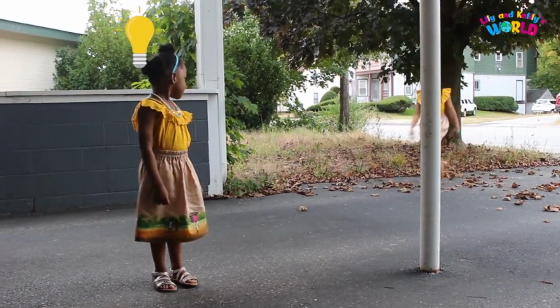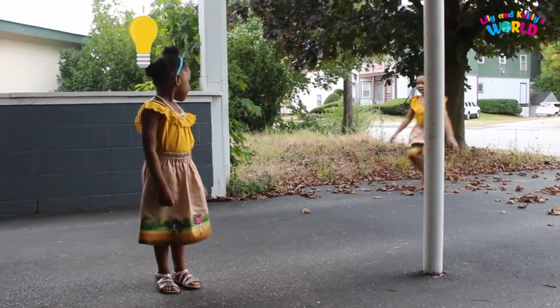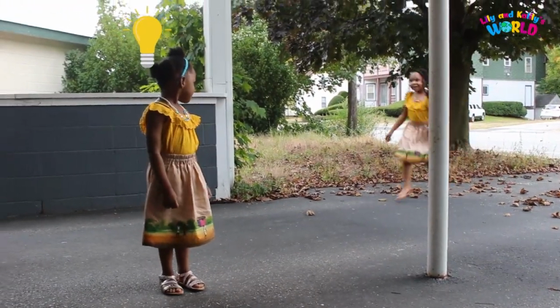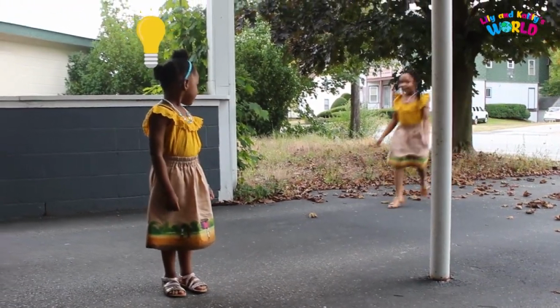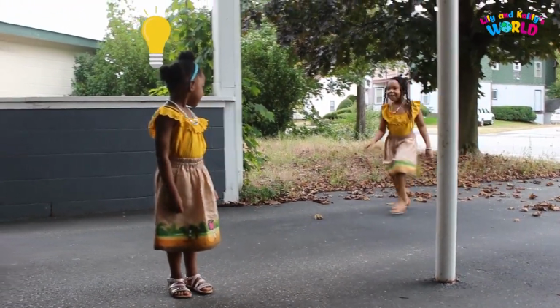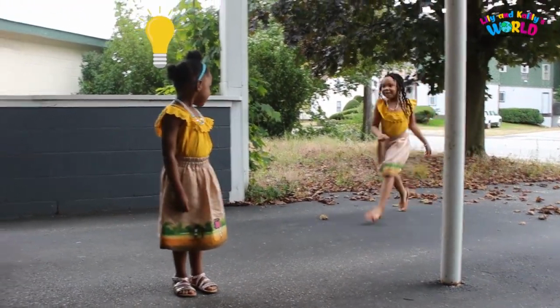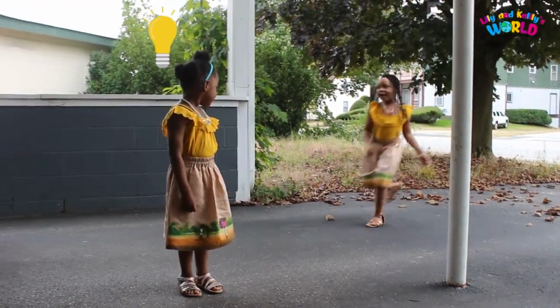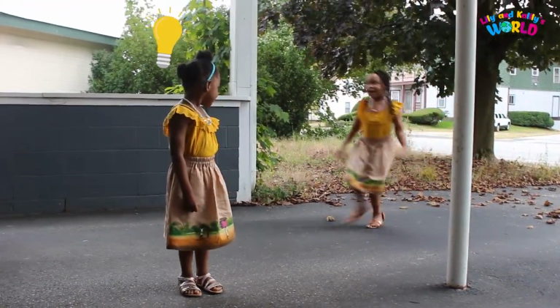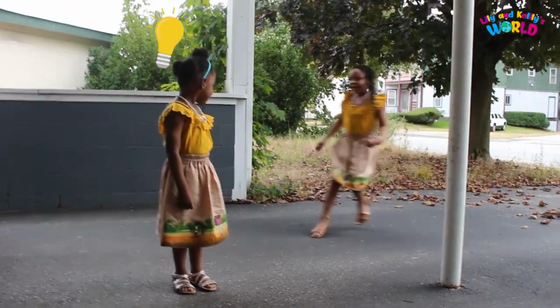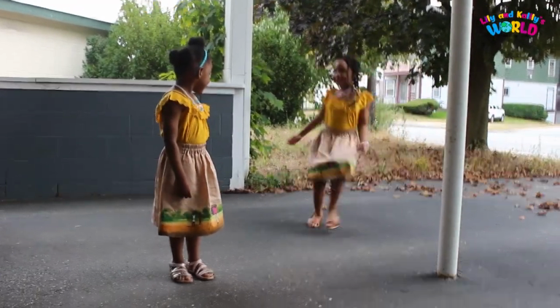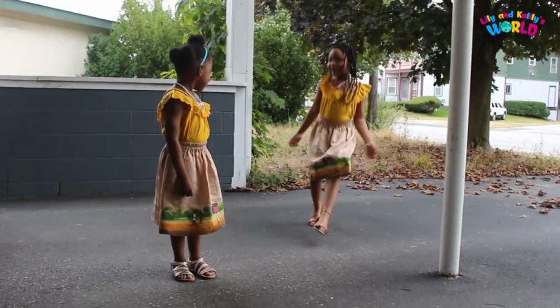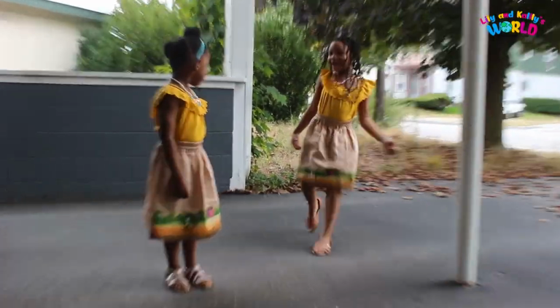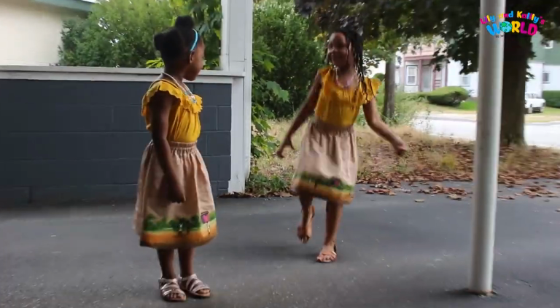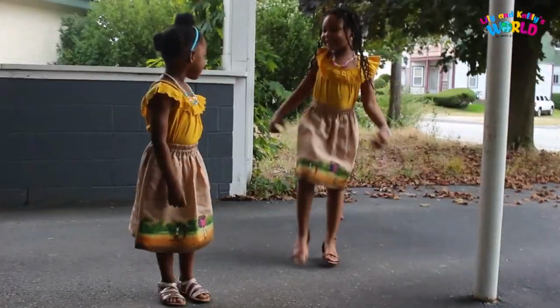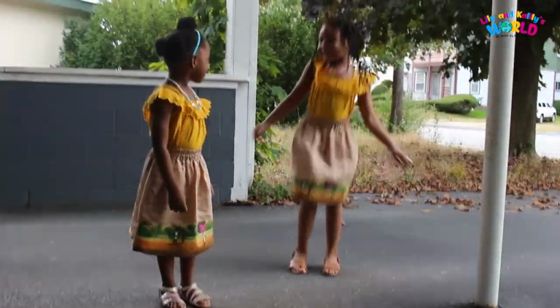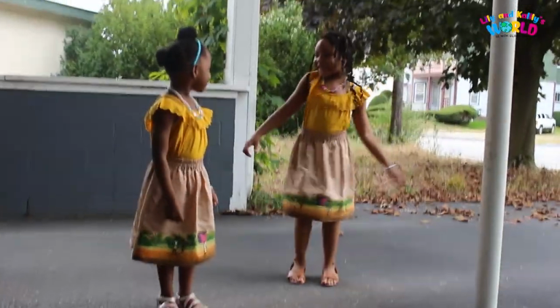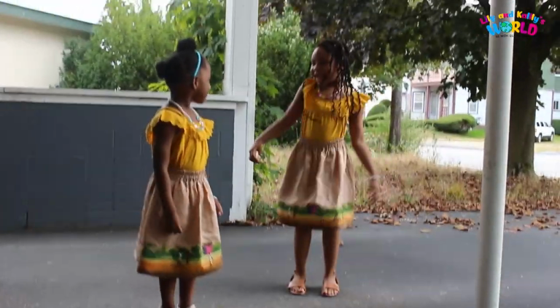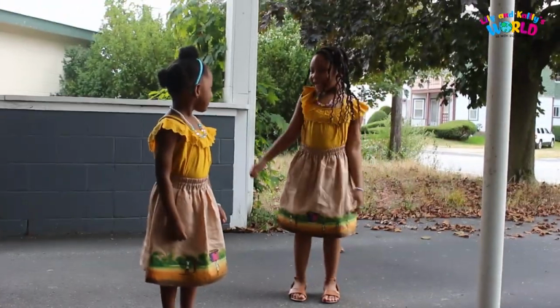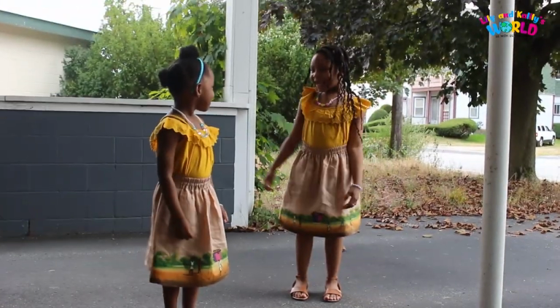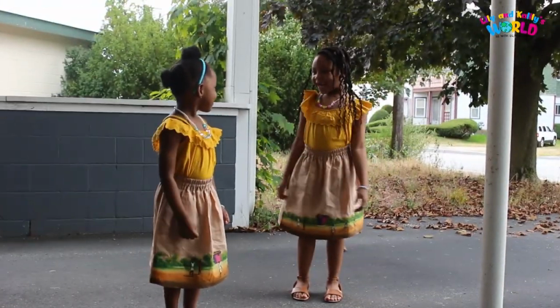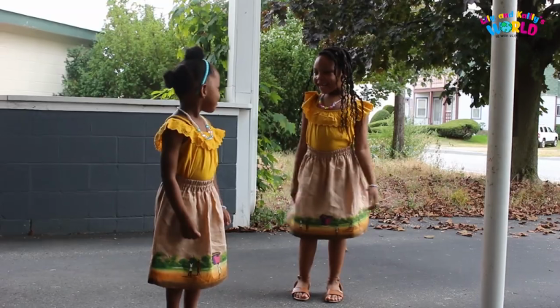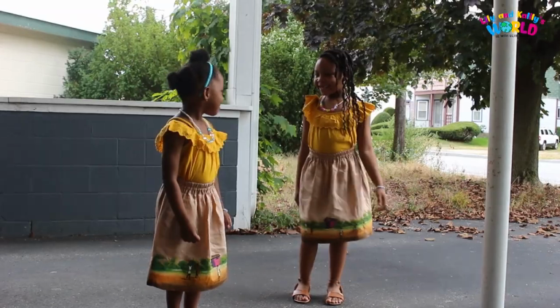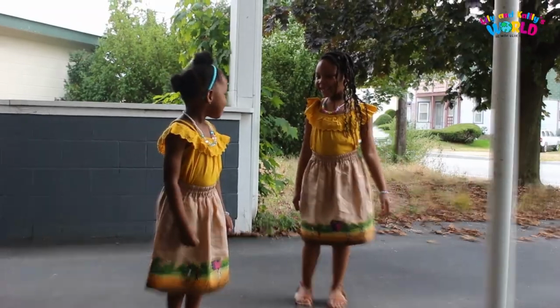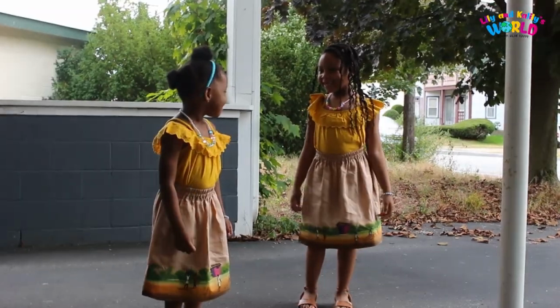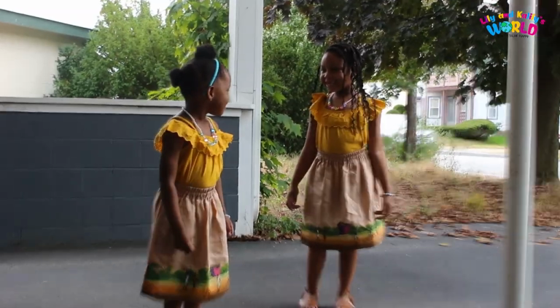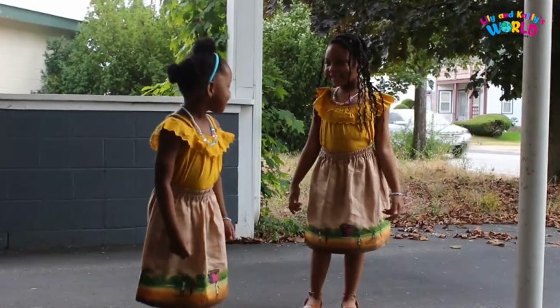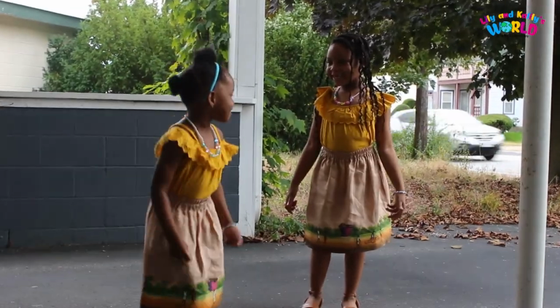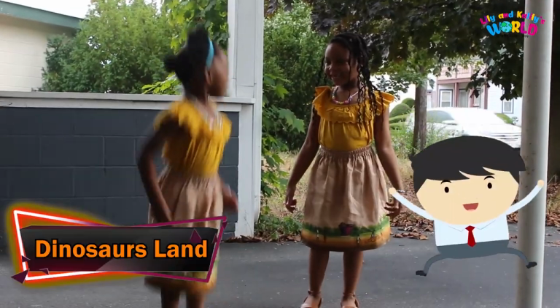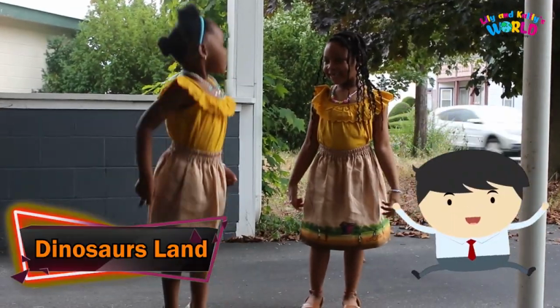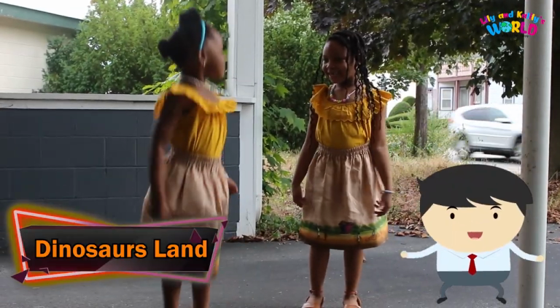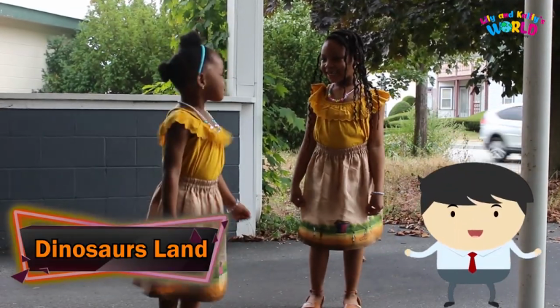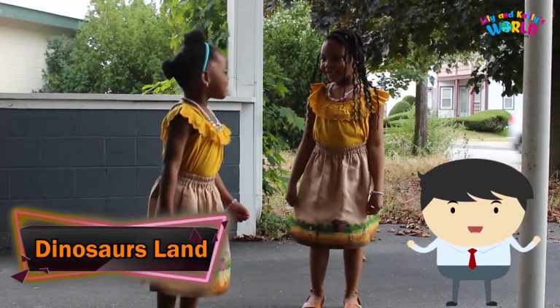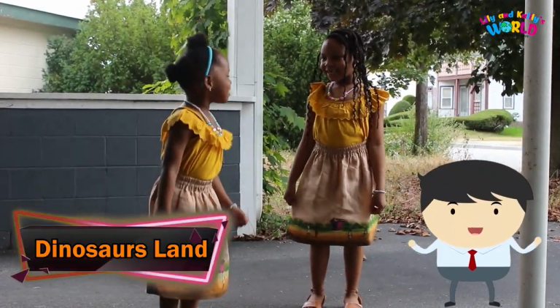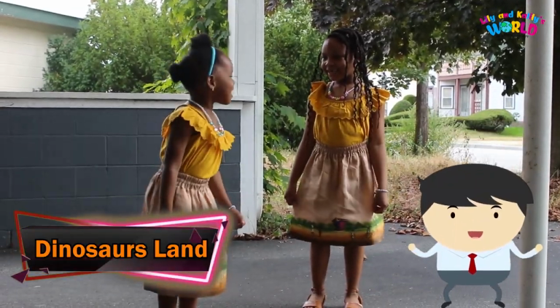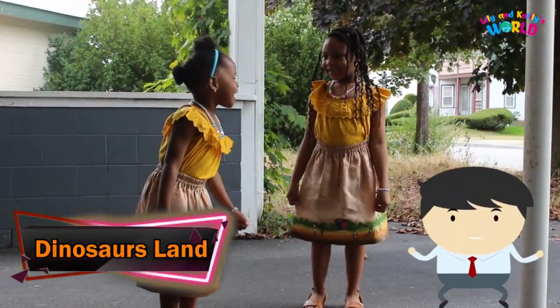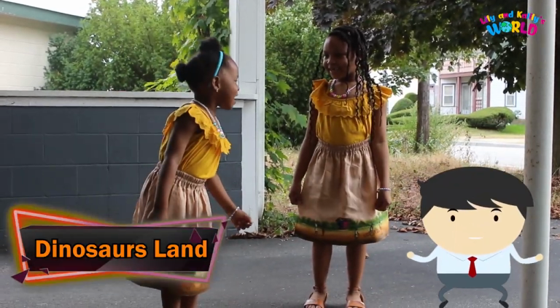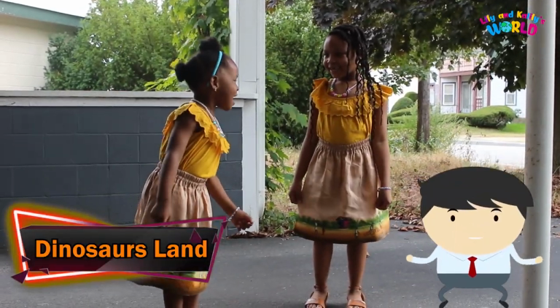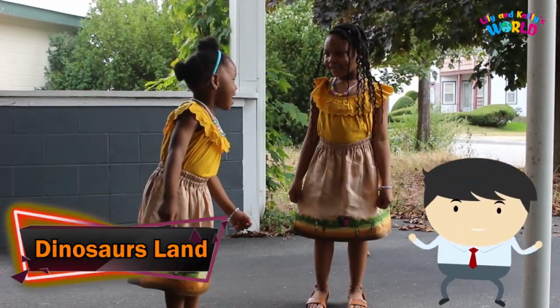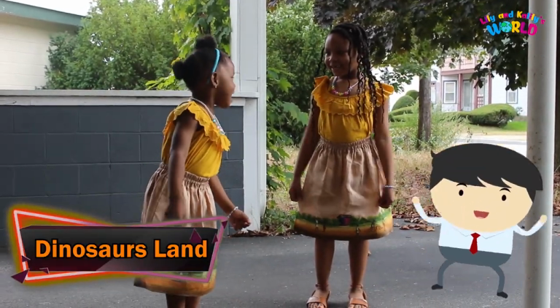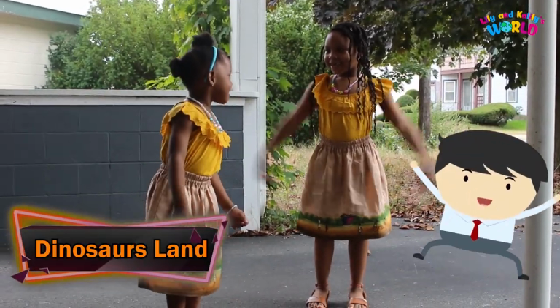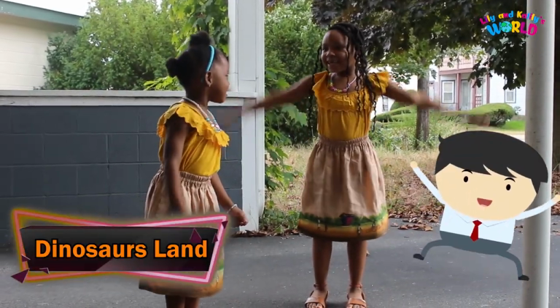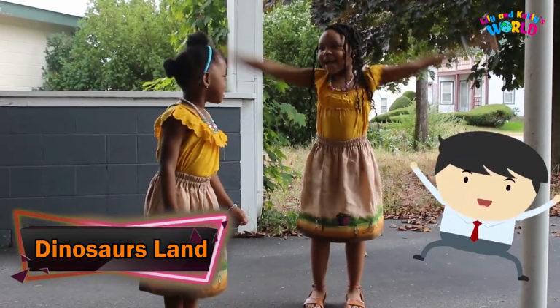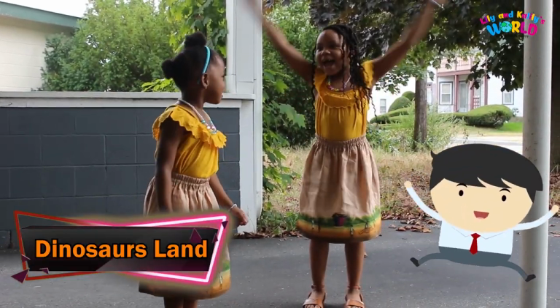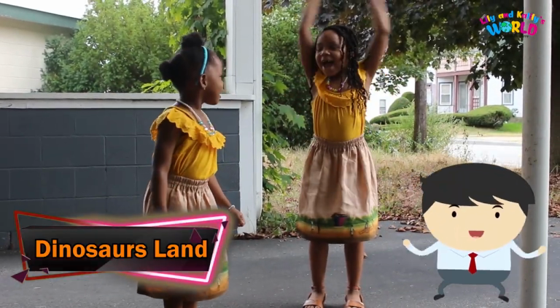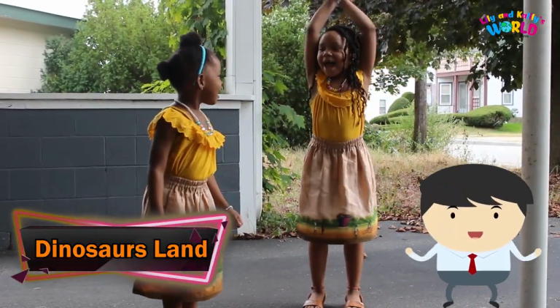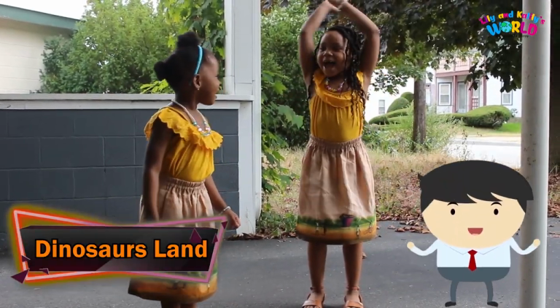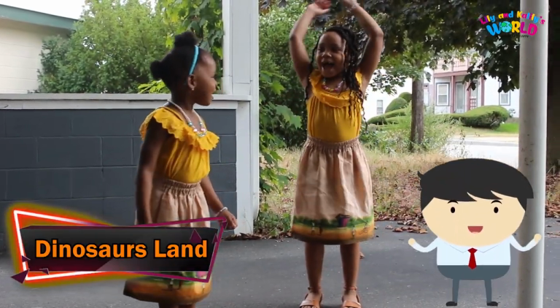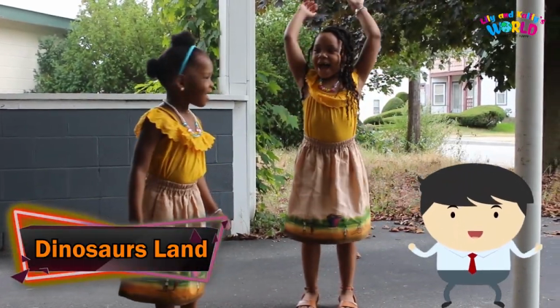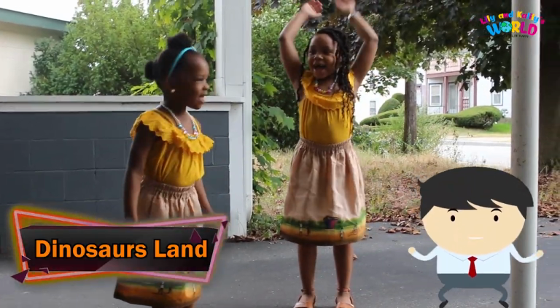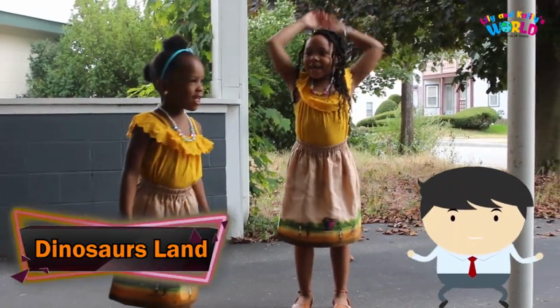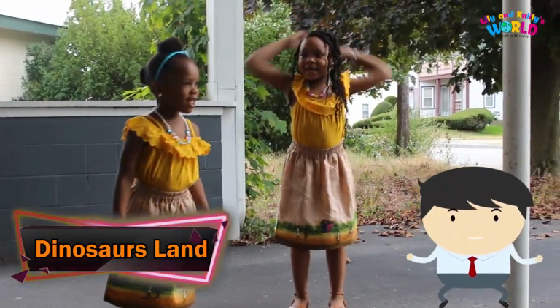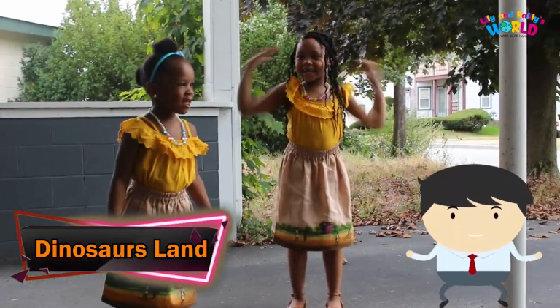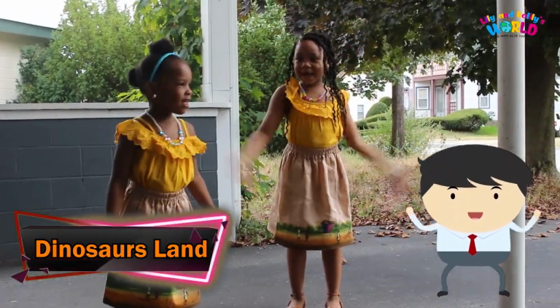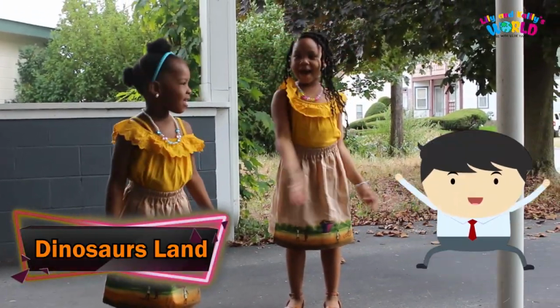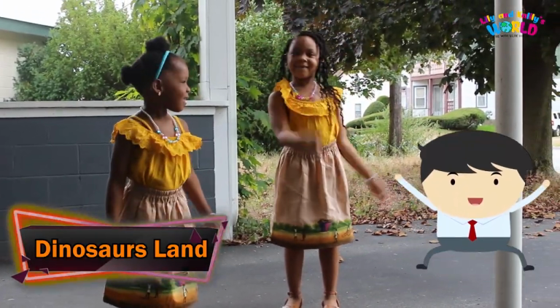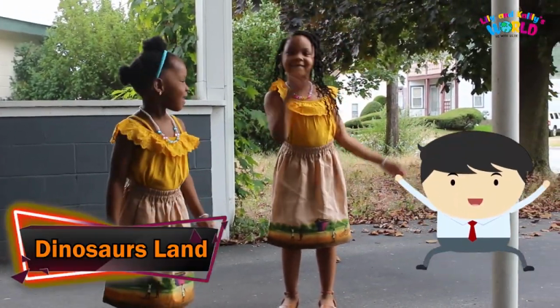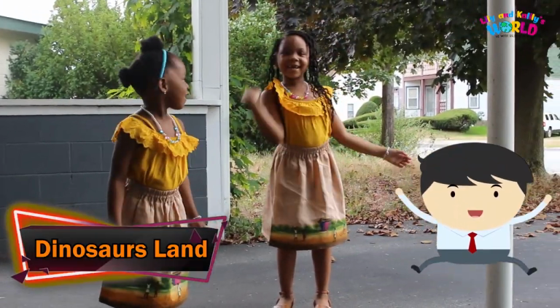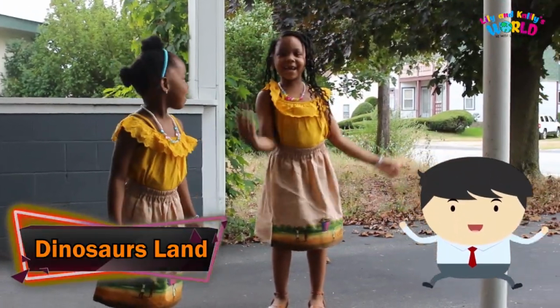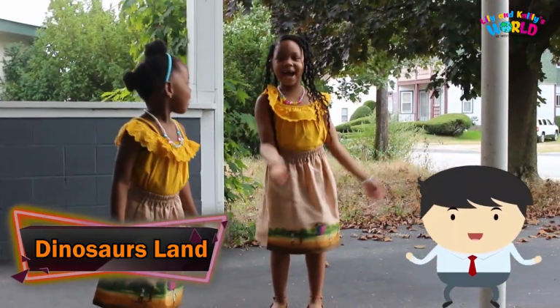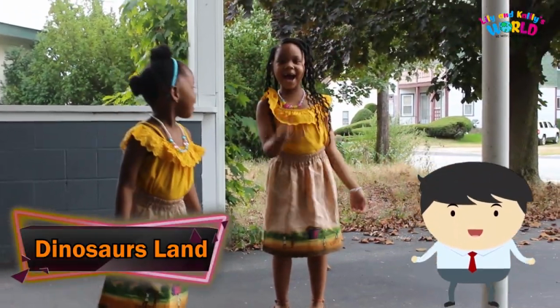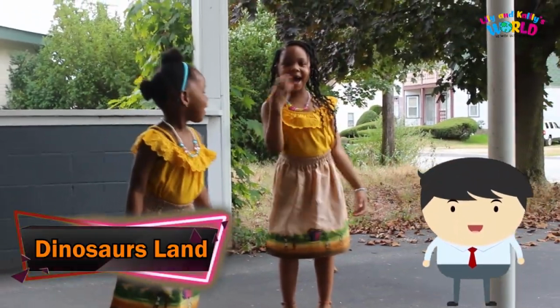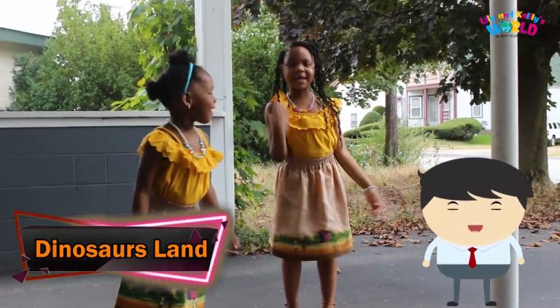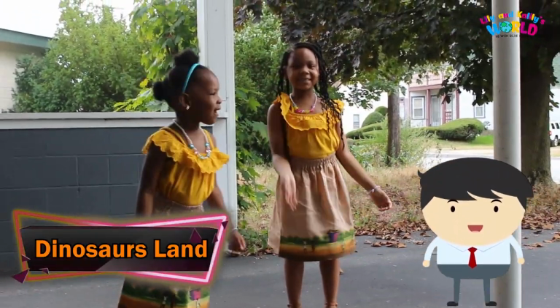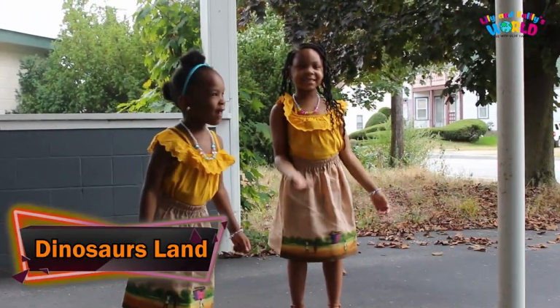Where are we going today, Kenny? Finally! Yay! Come with us!